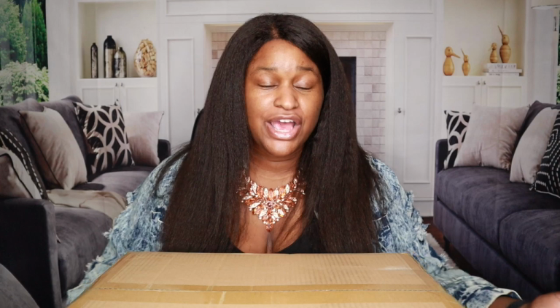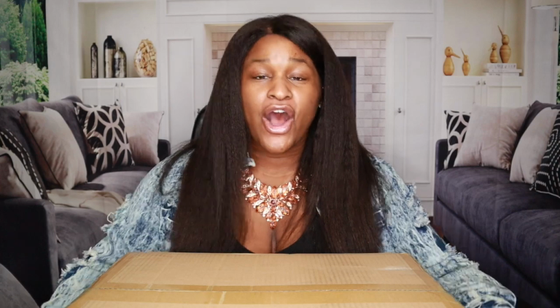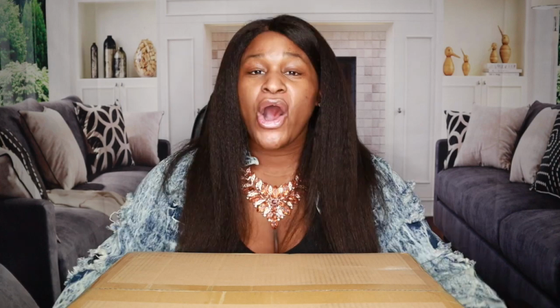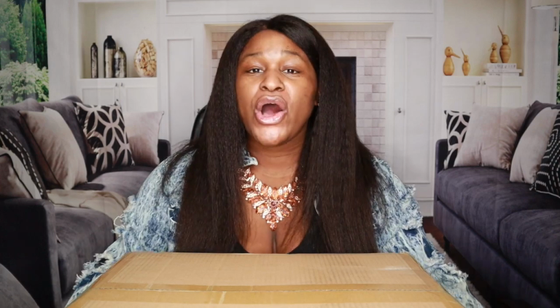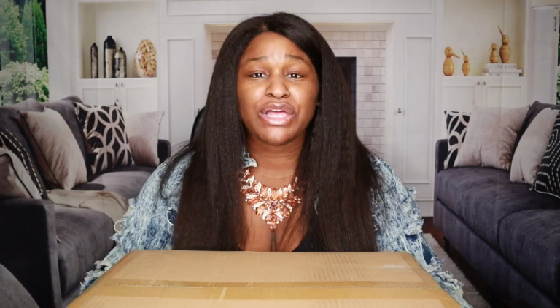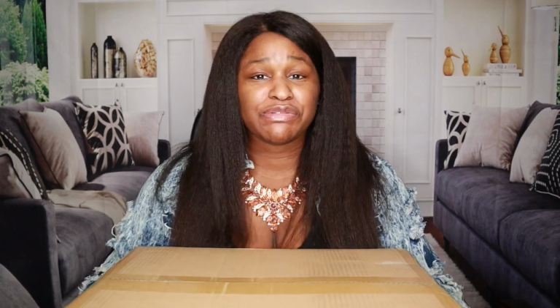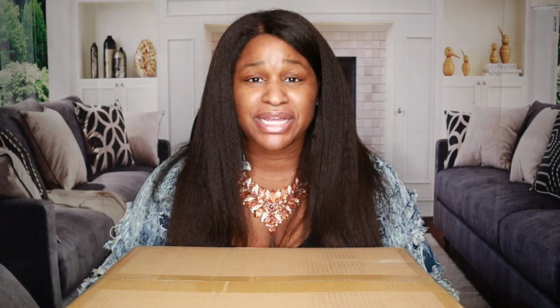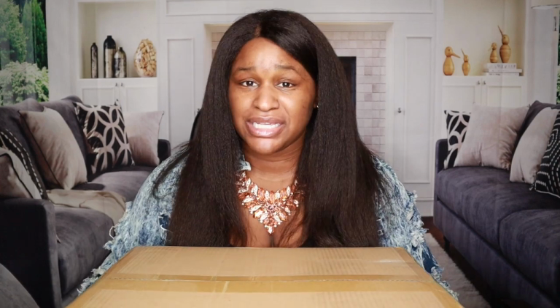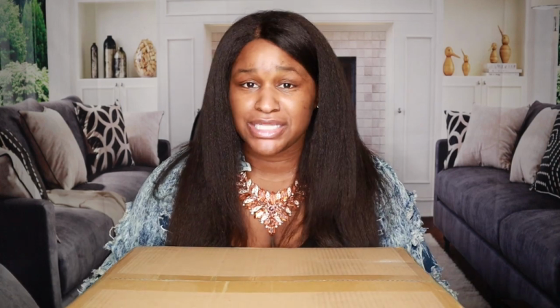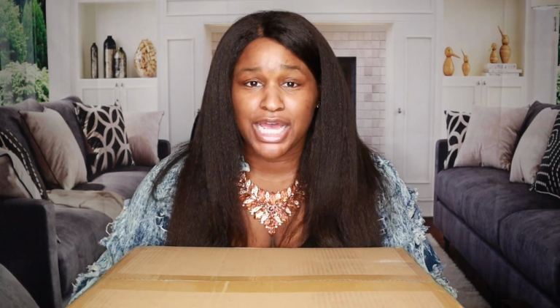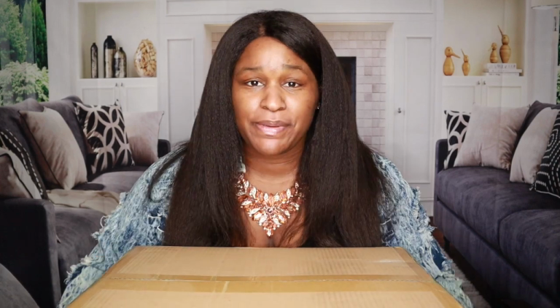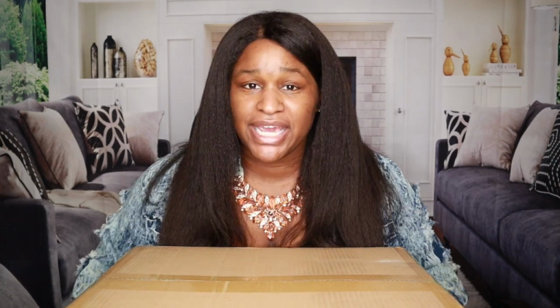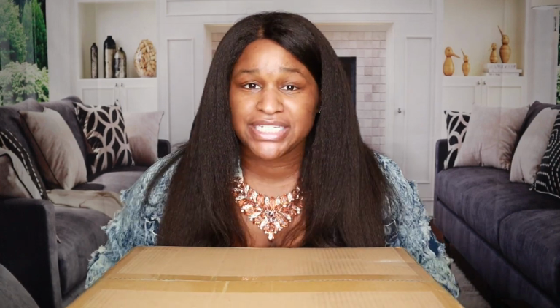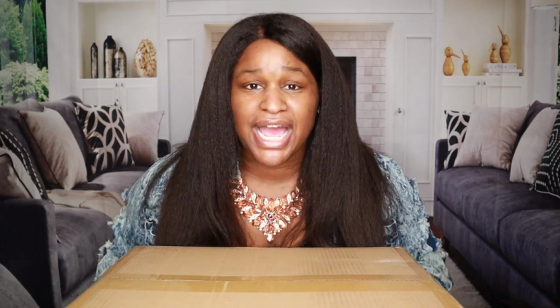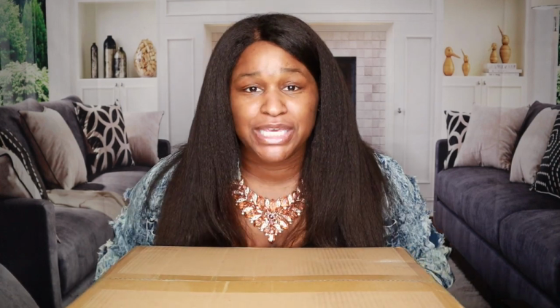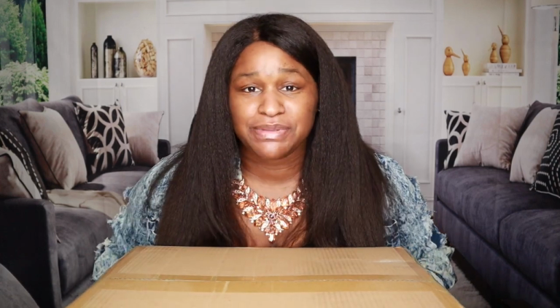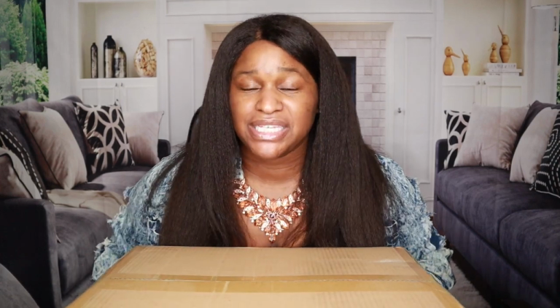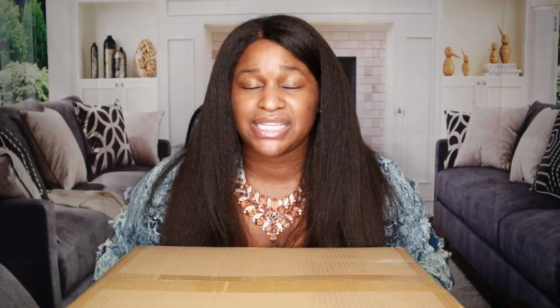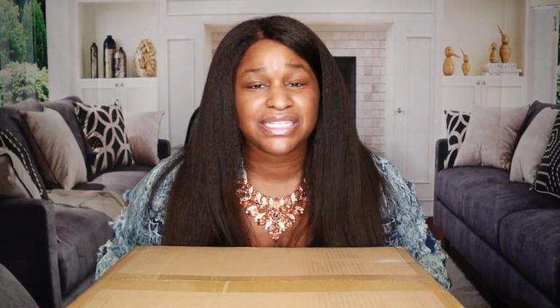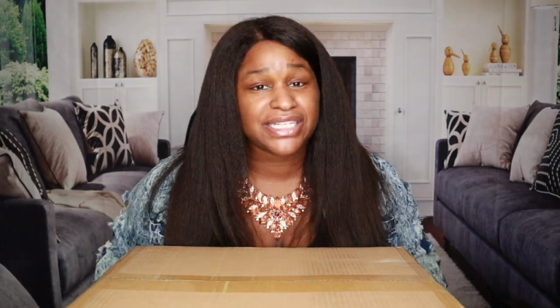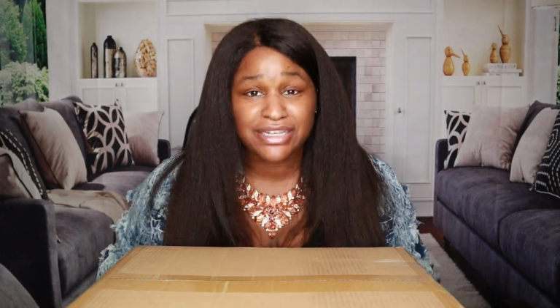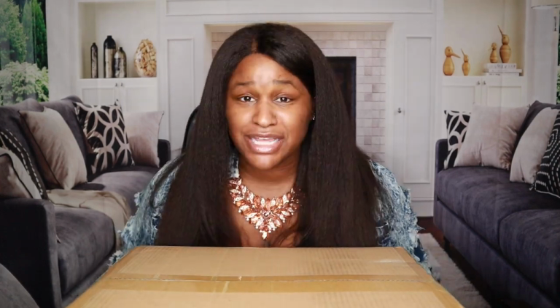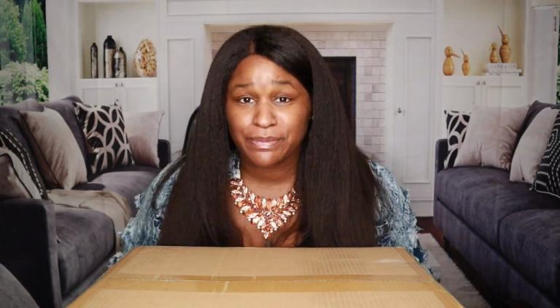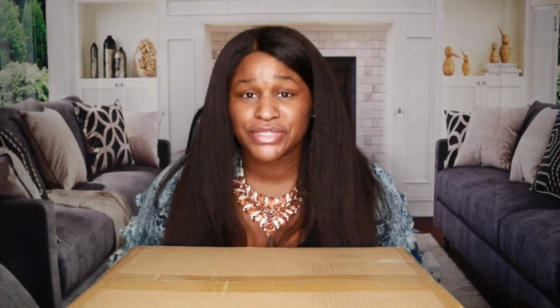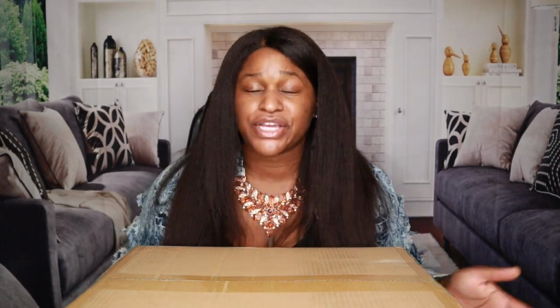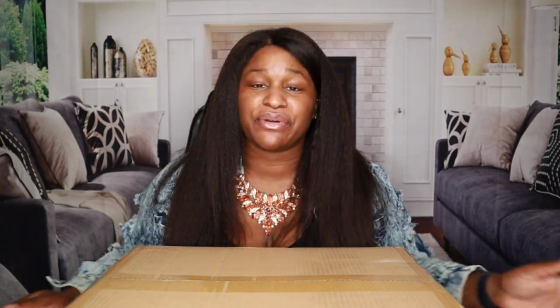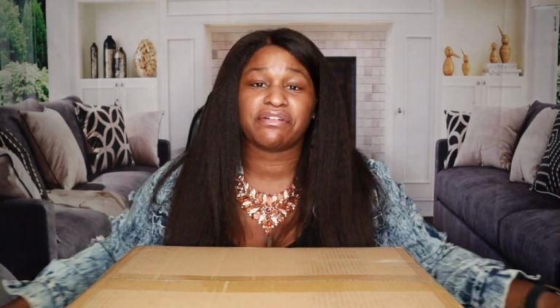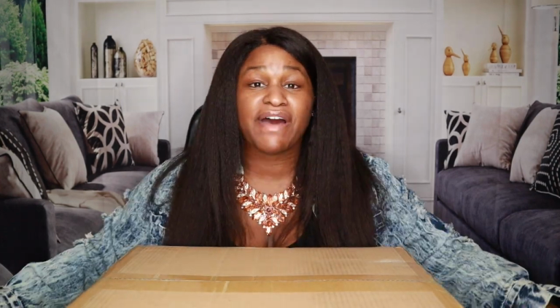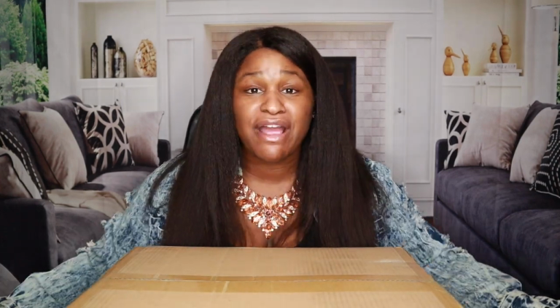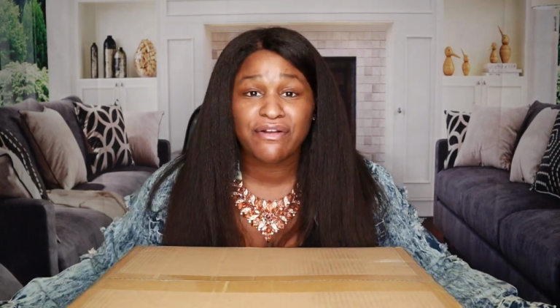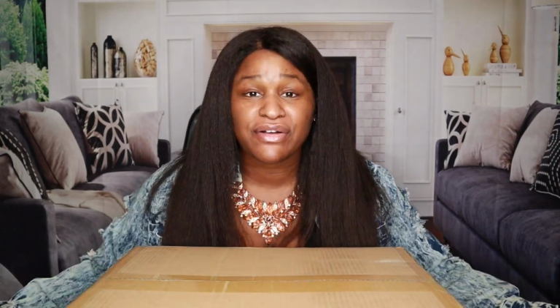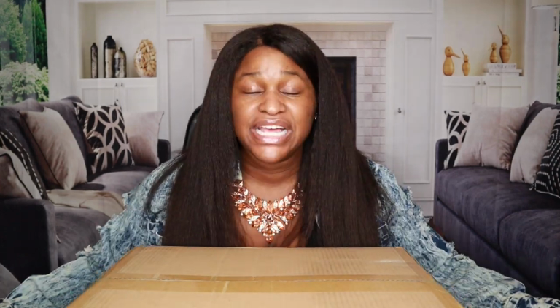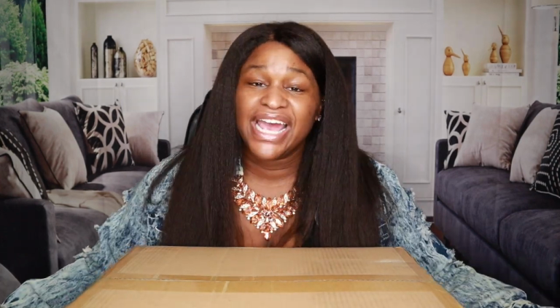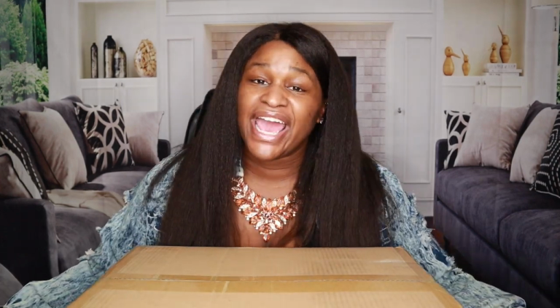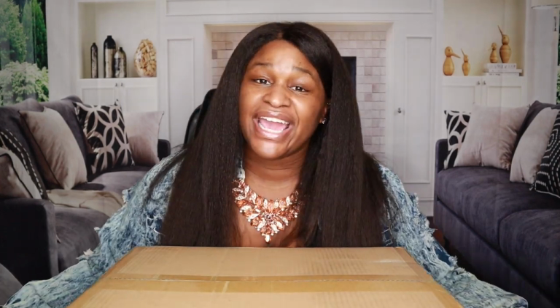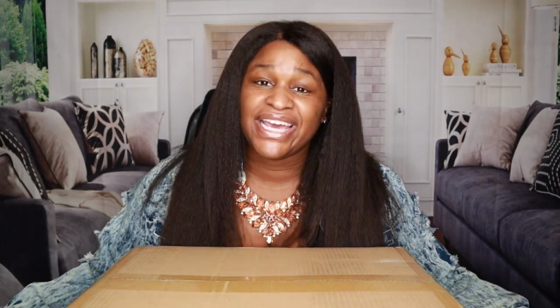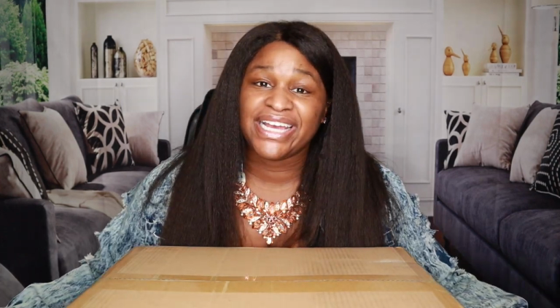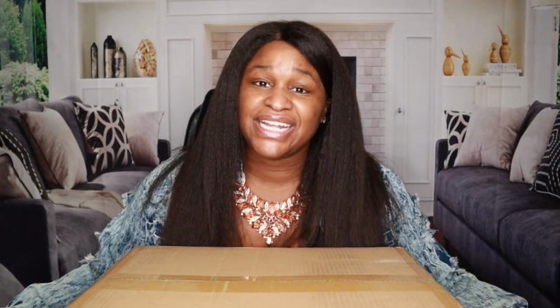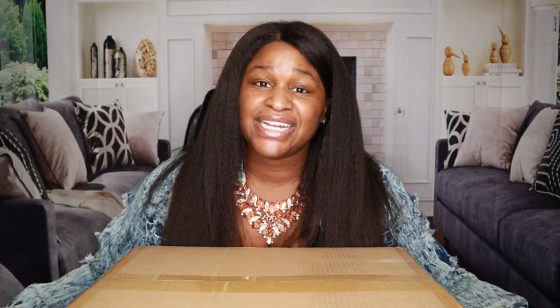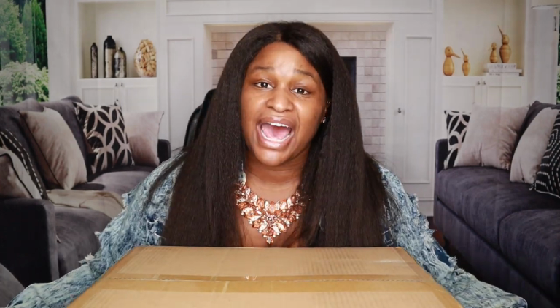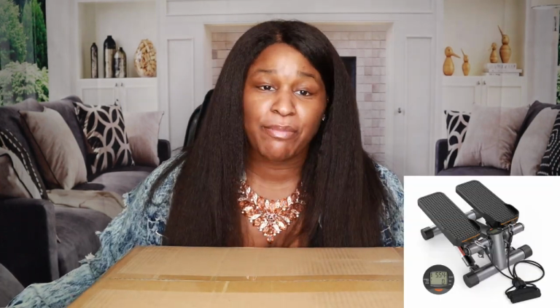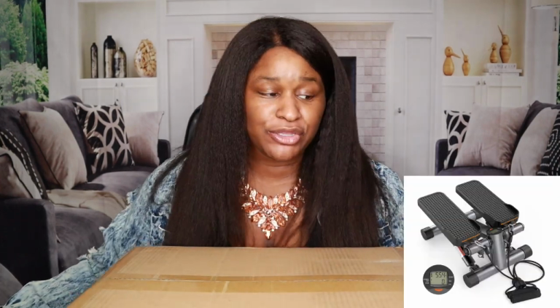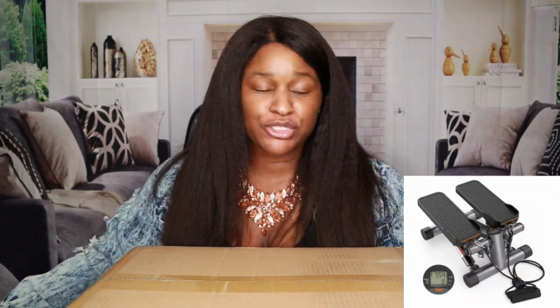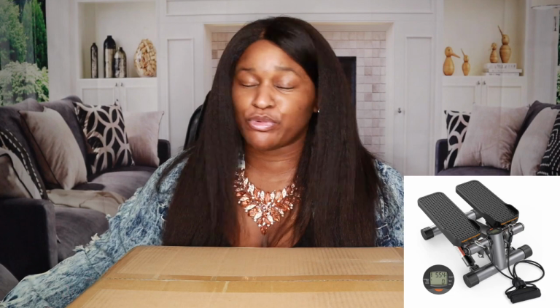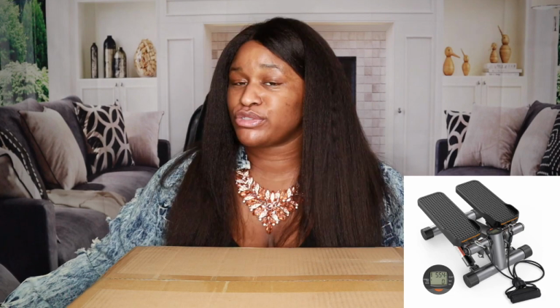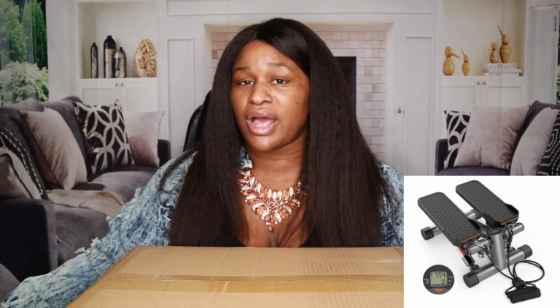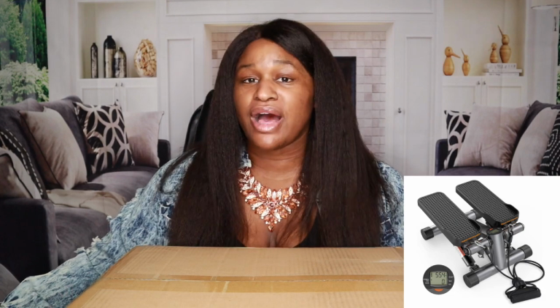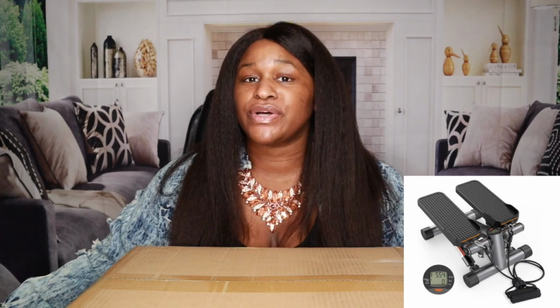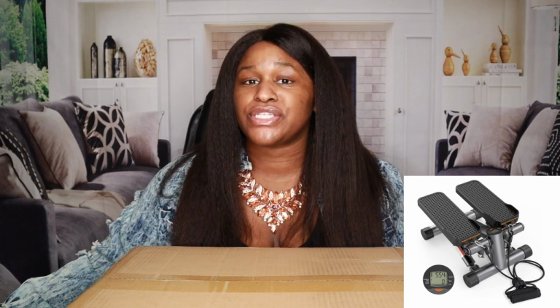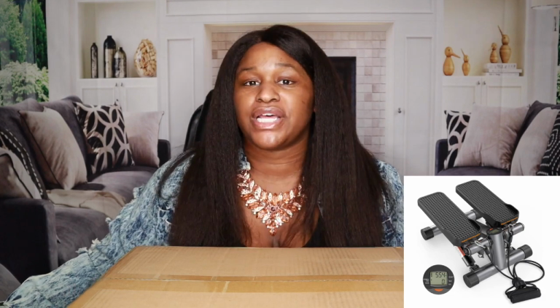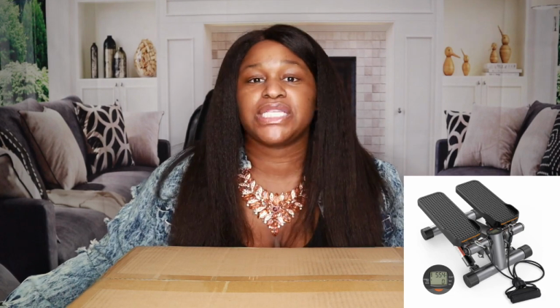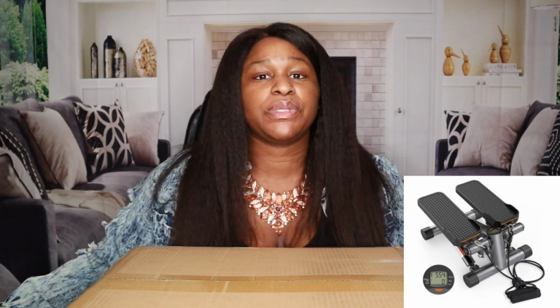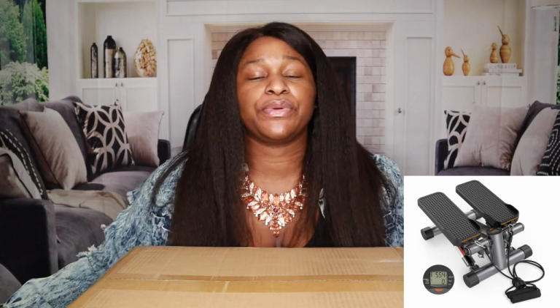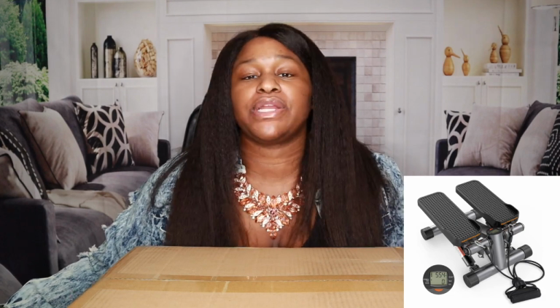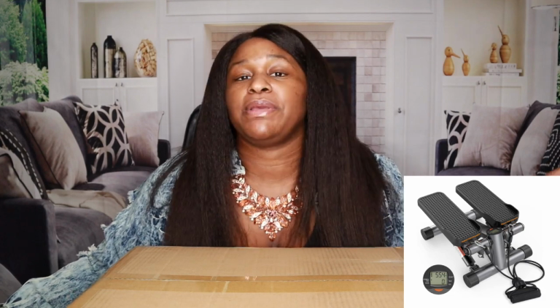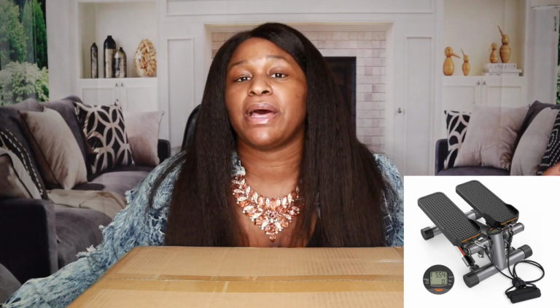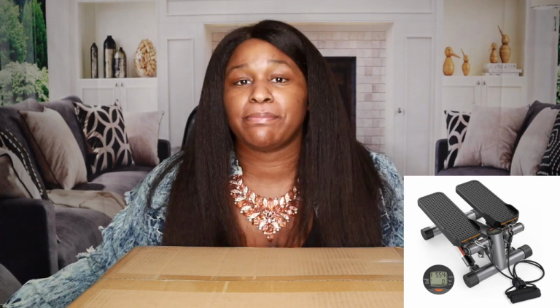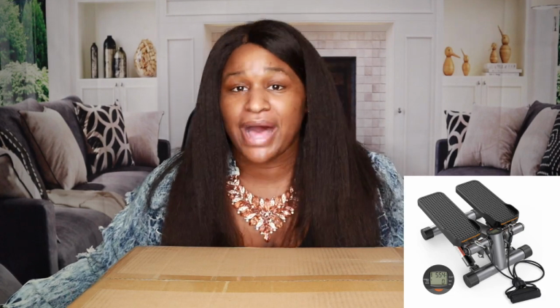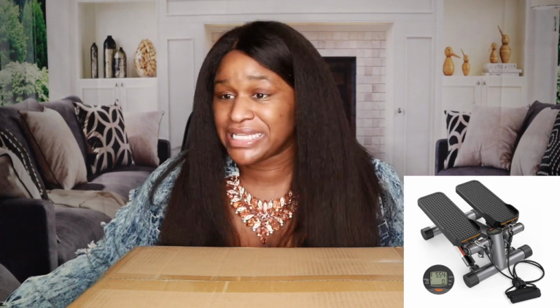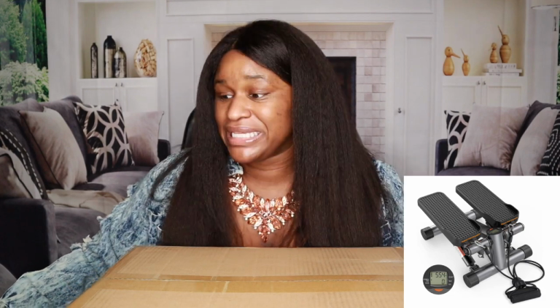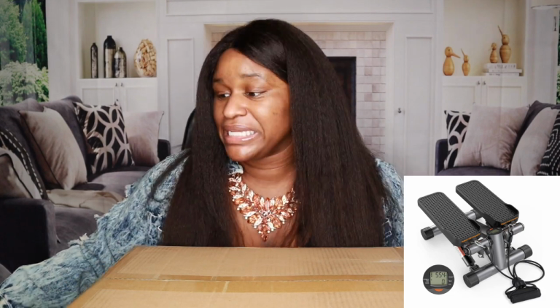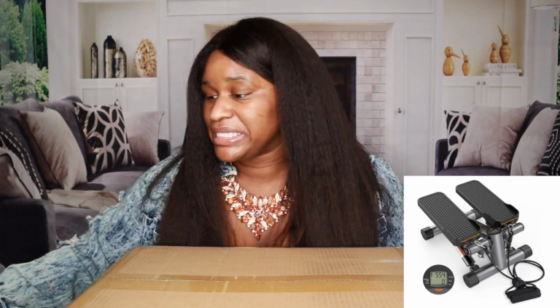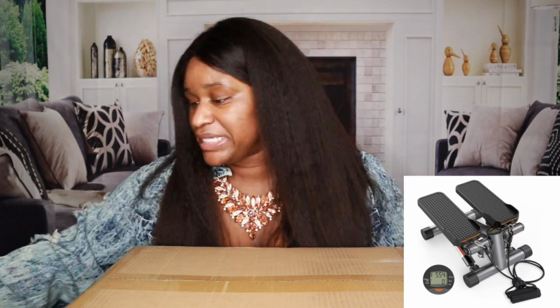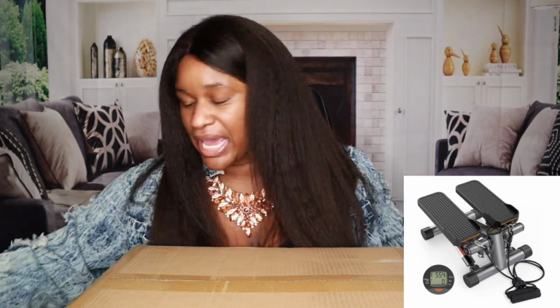All over my TikTok page I keep seeing these stair steppers - they're going viral - and I bought the Sportswear one, so that's the one we're going to be unboxing today.